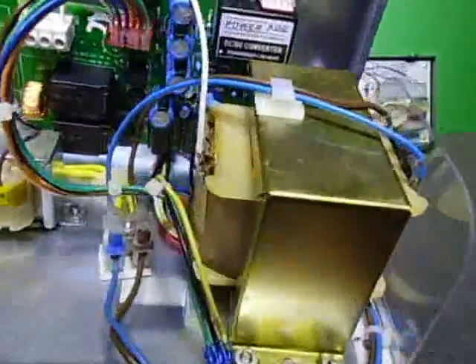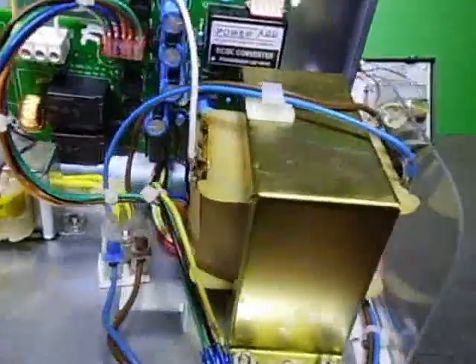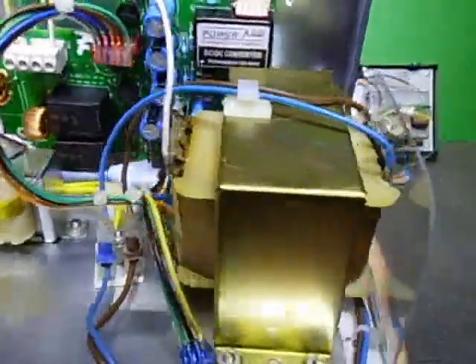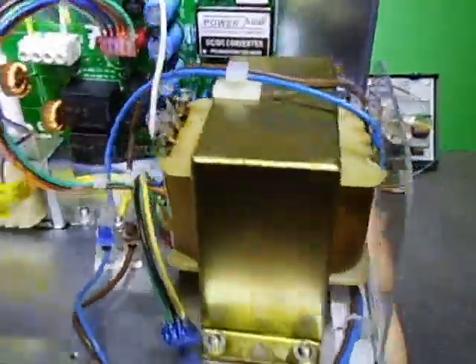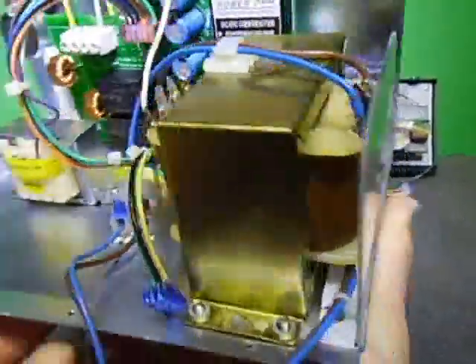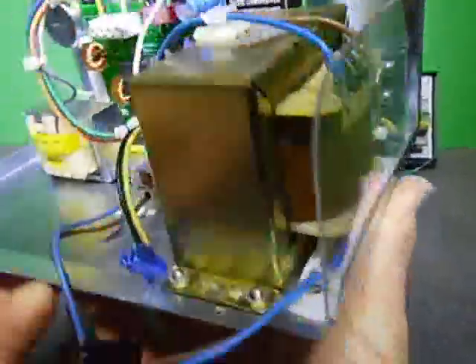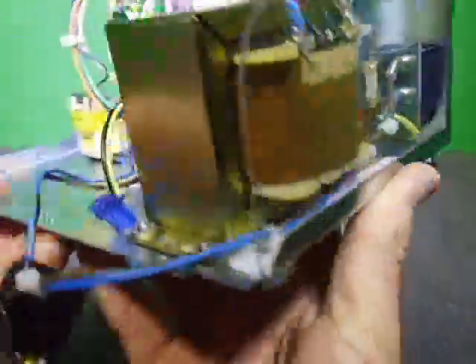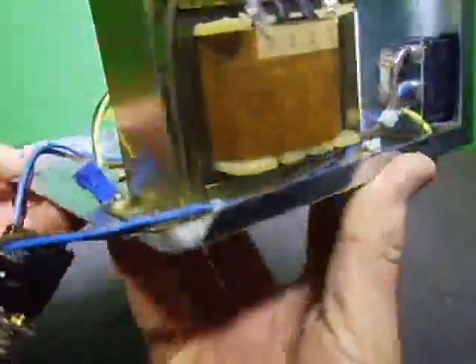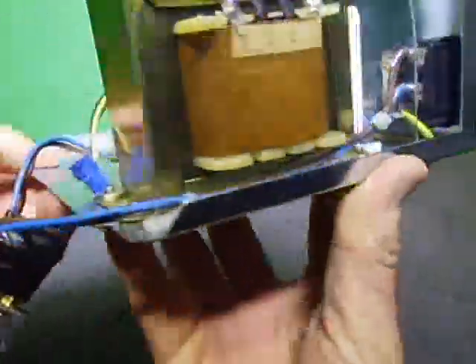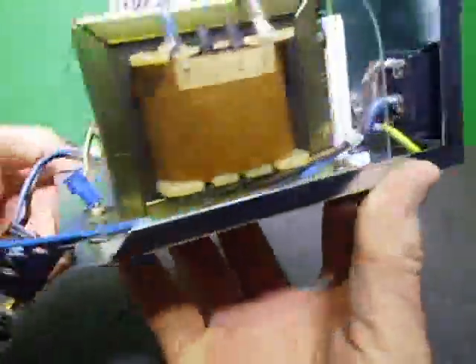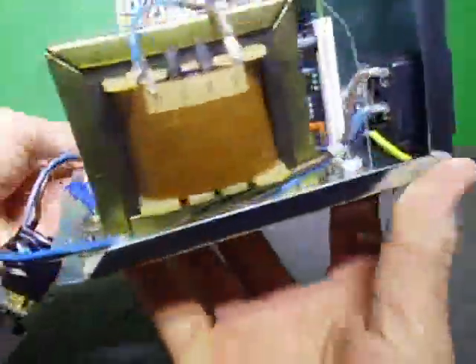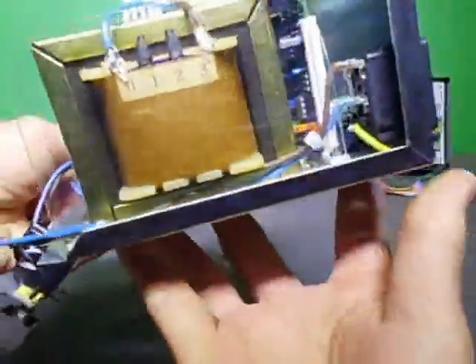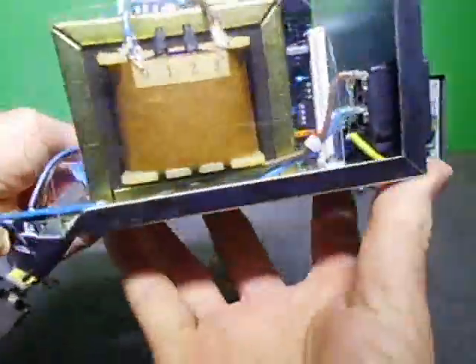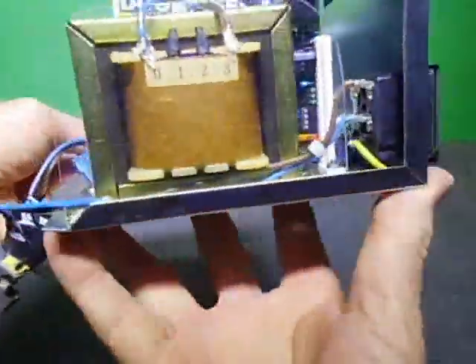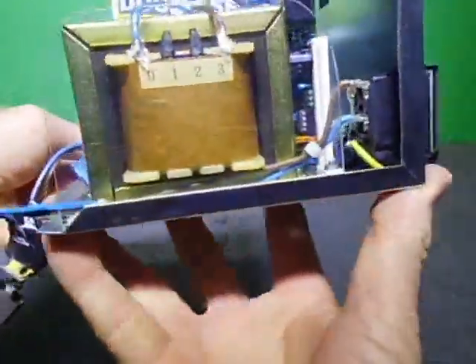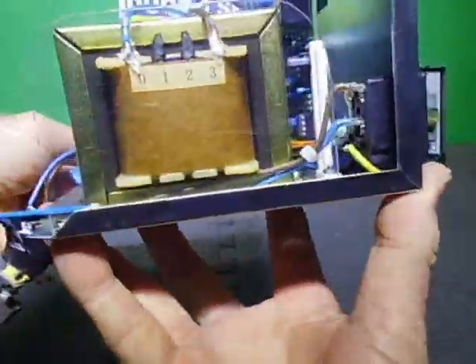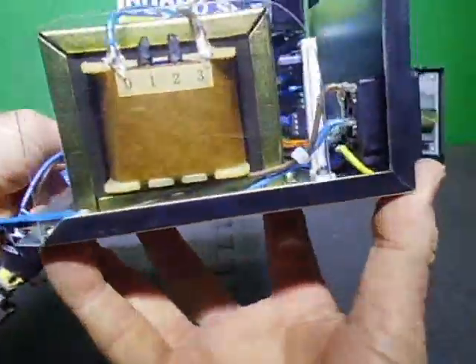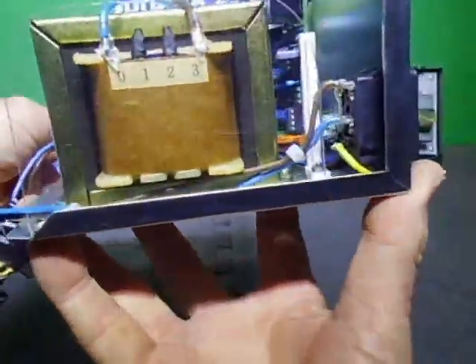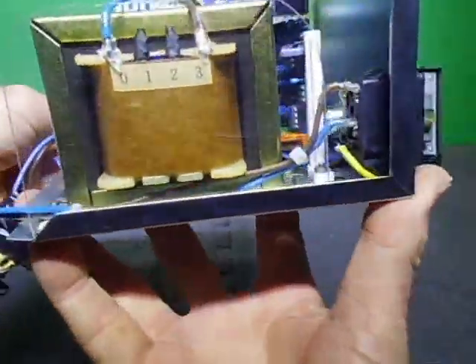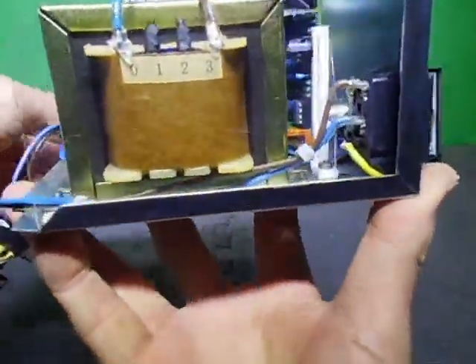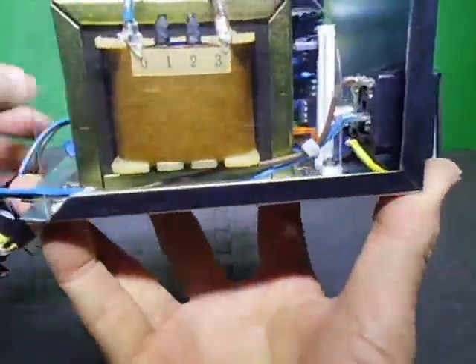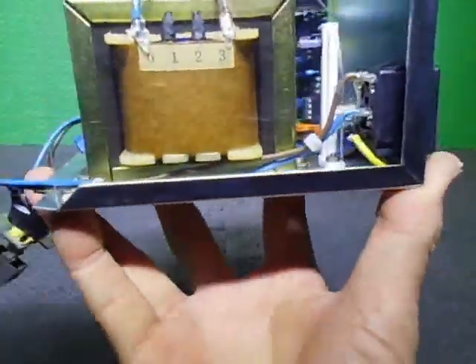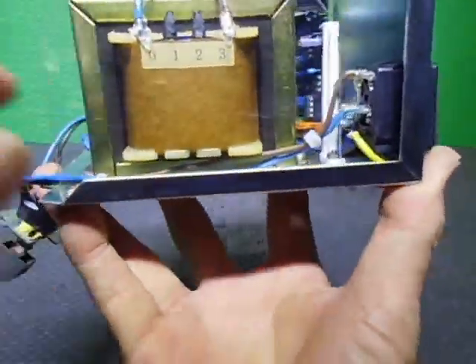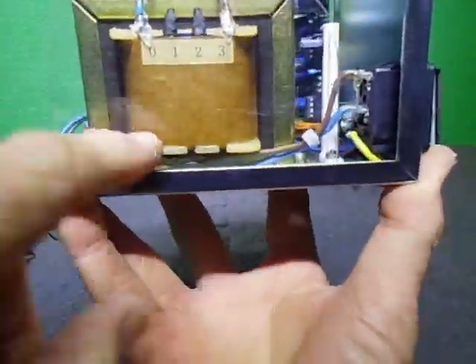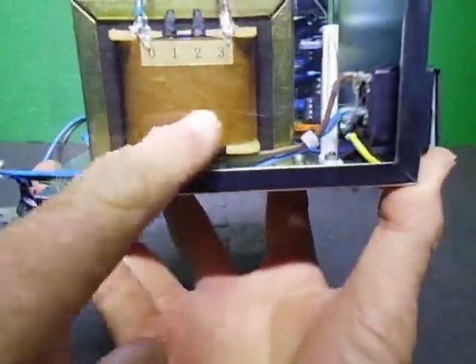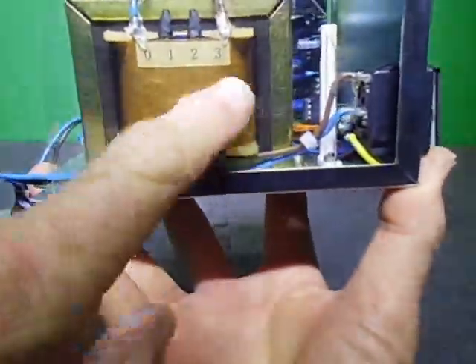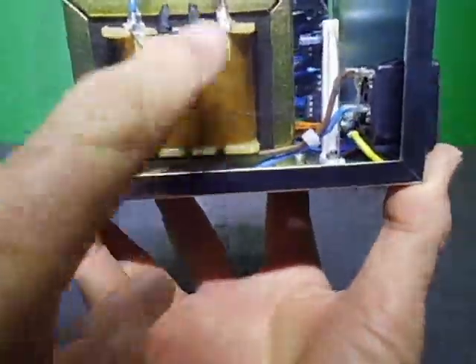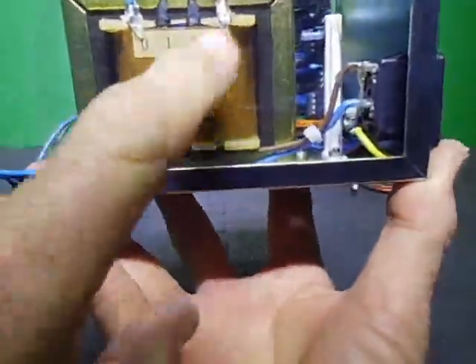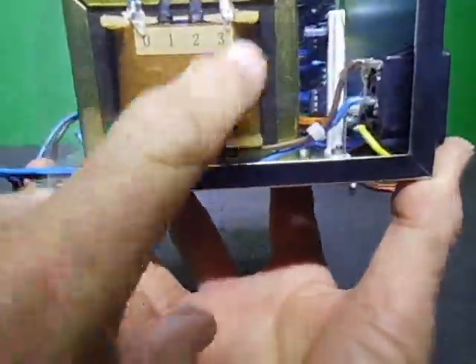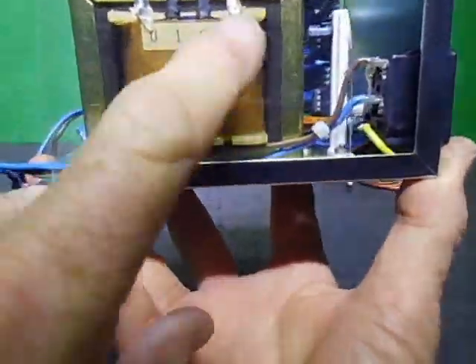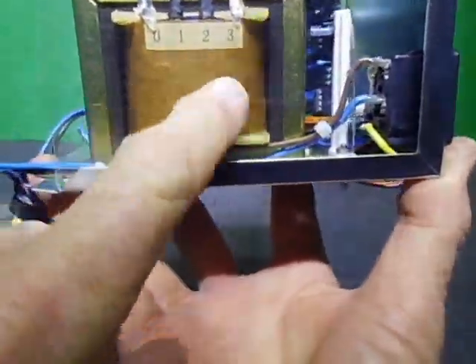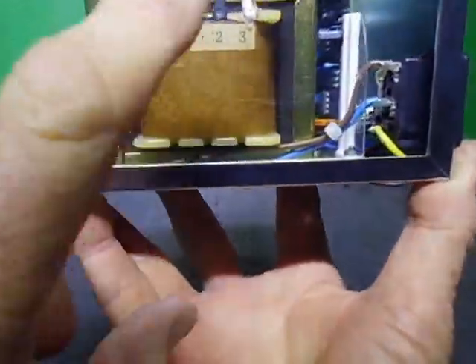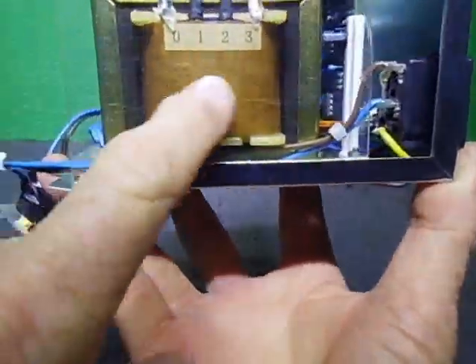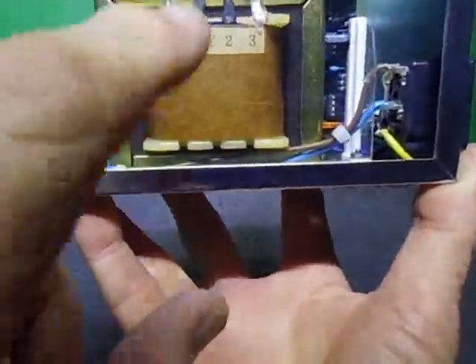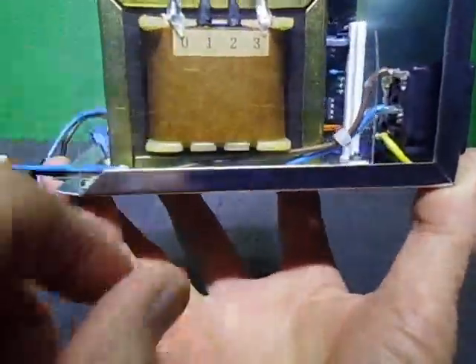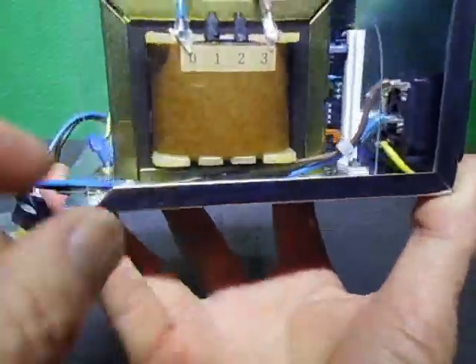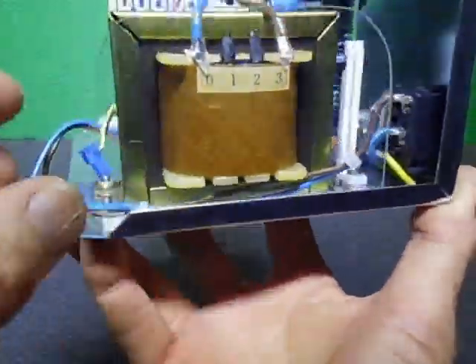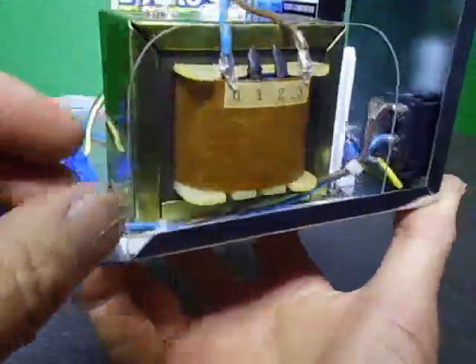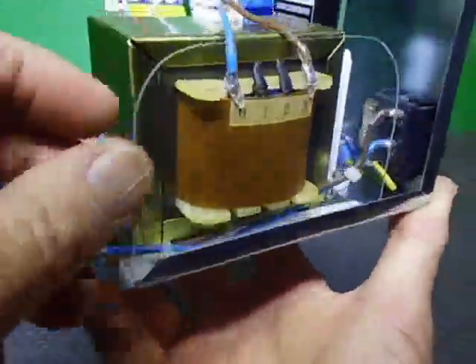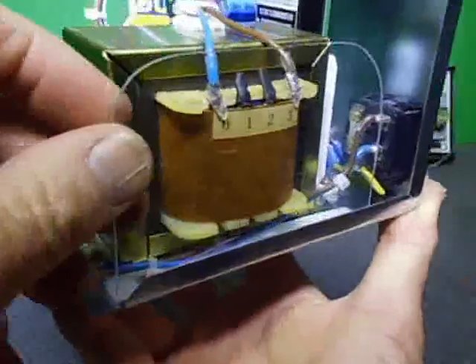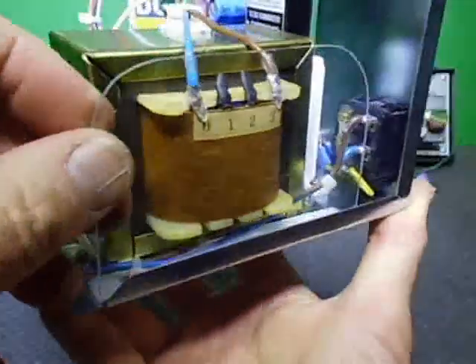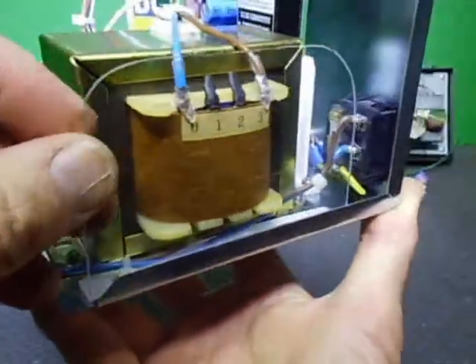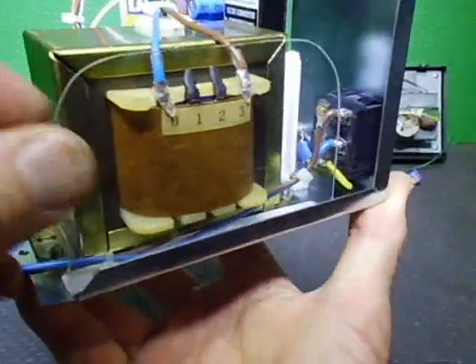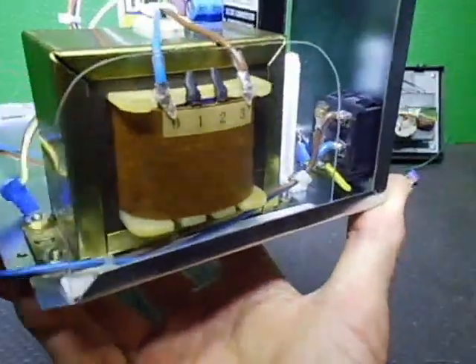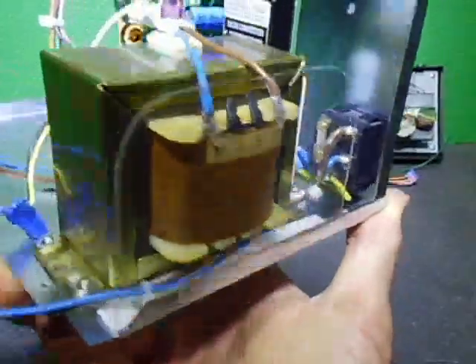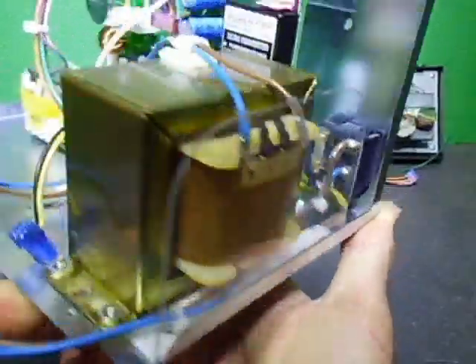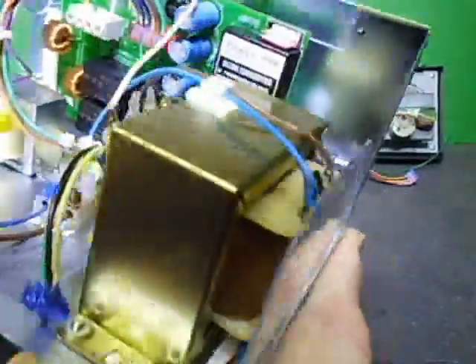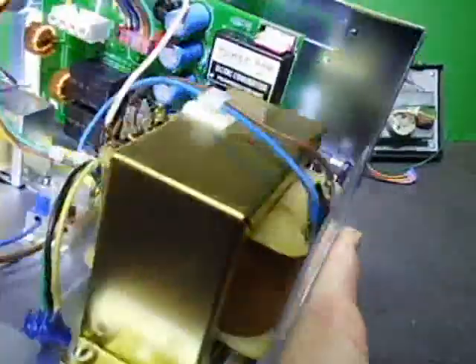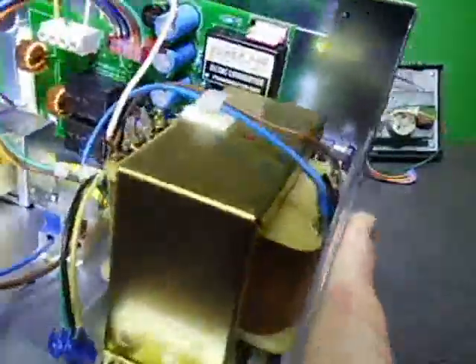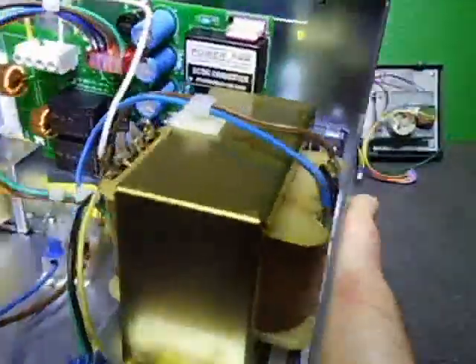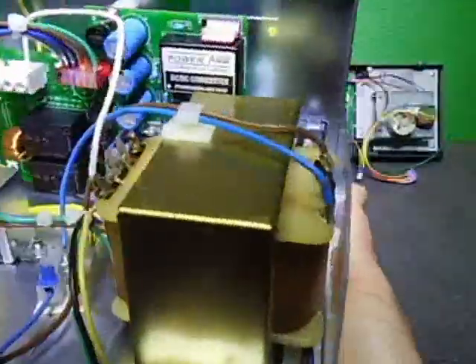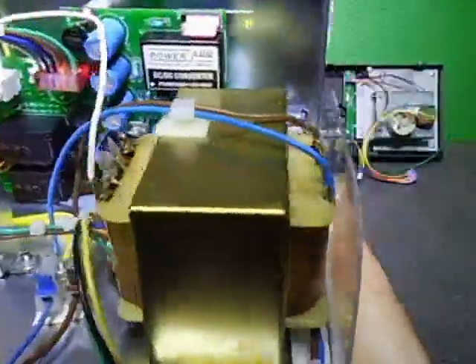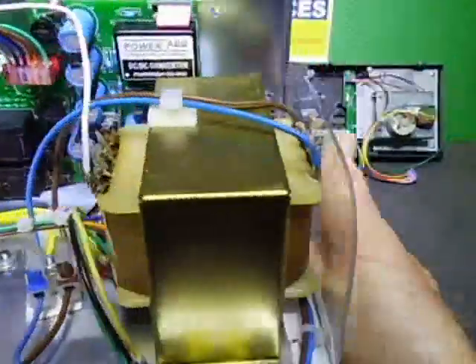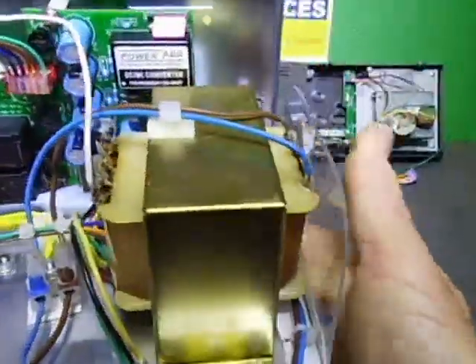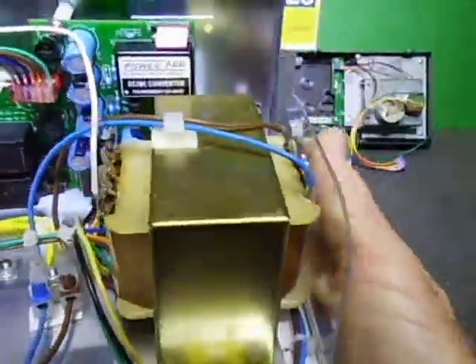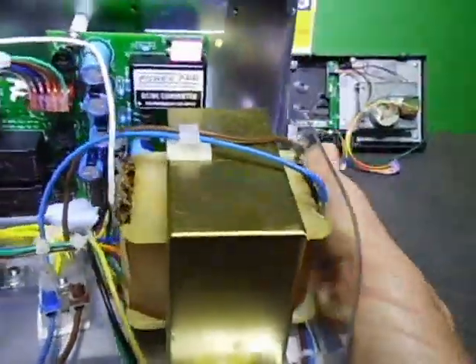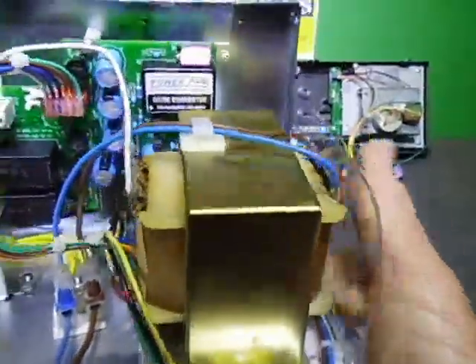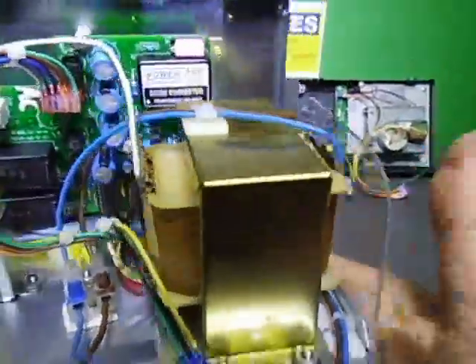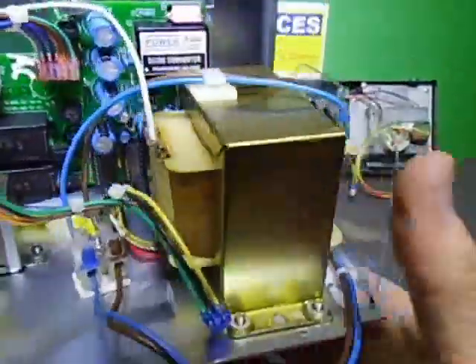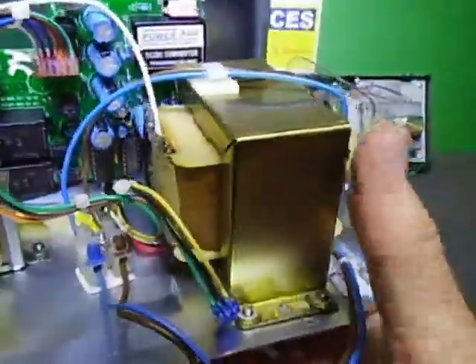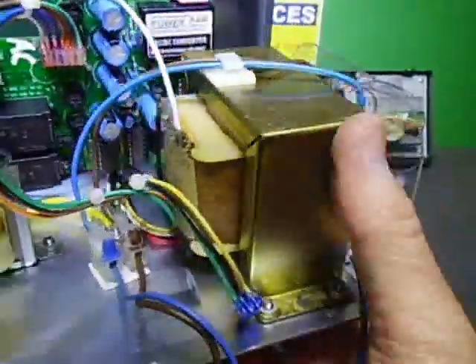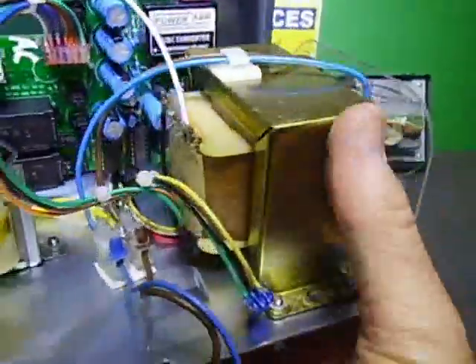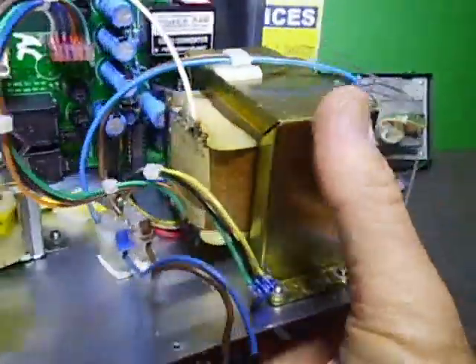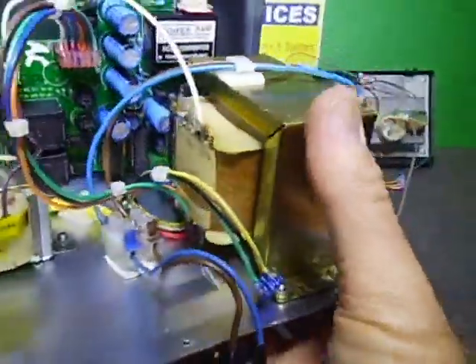I've got the shield installed for the AC transformer section. So there we go.